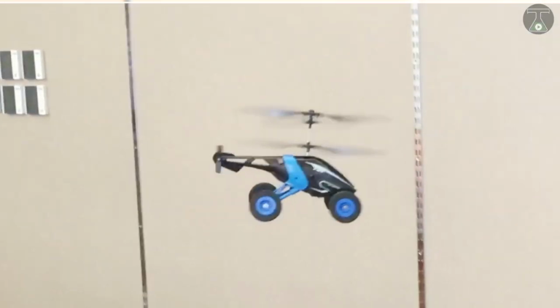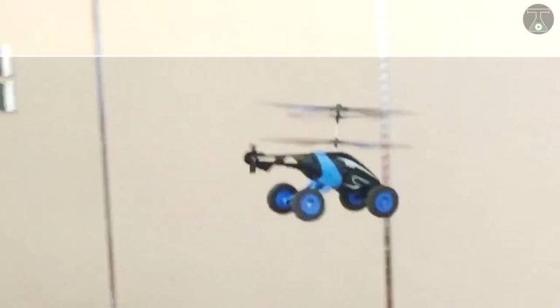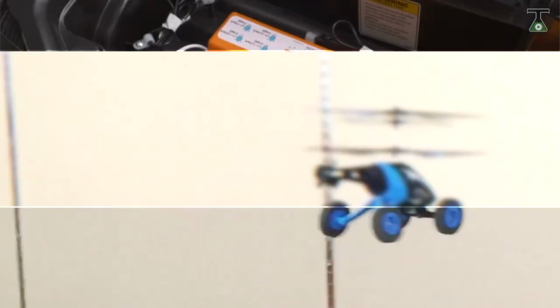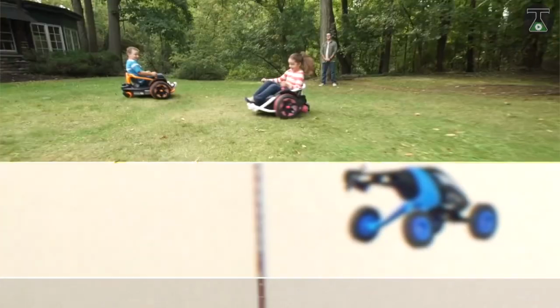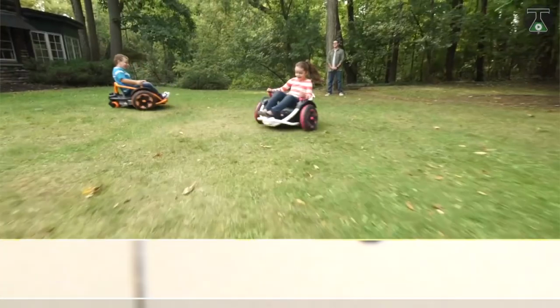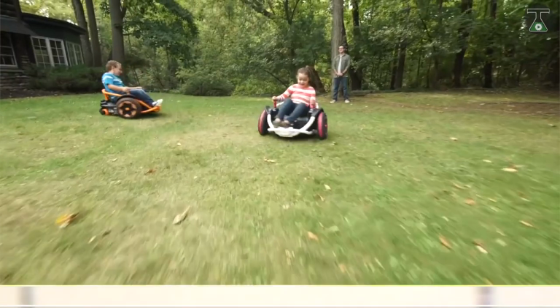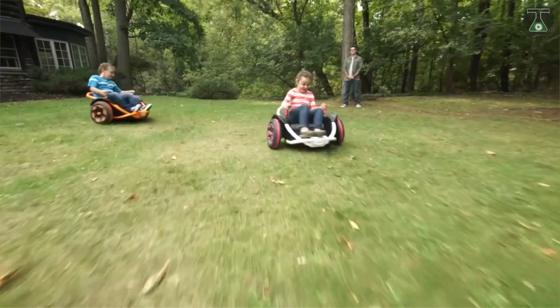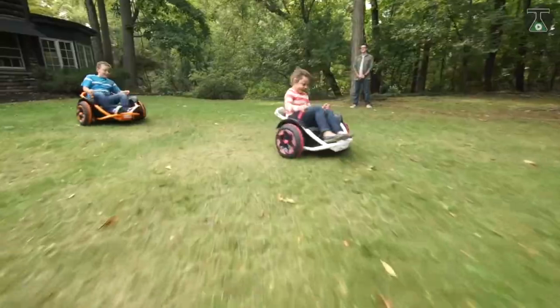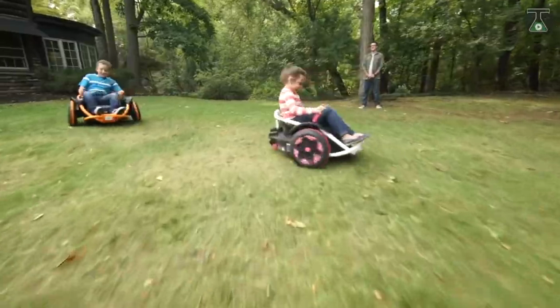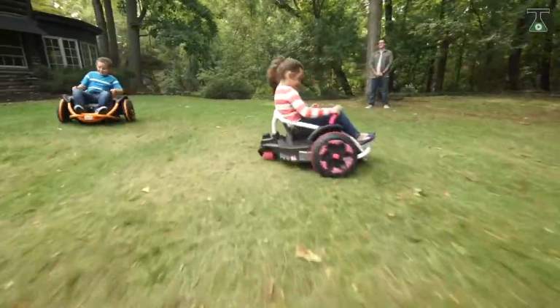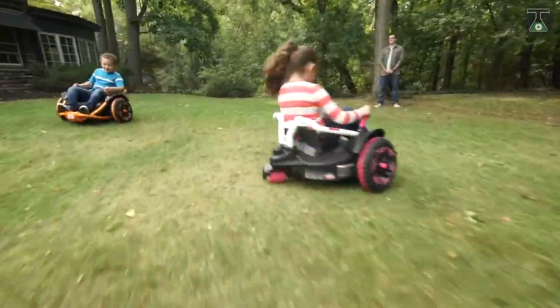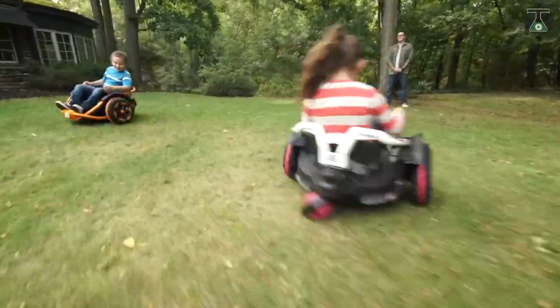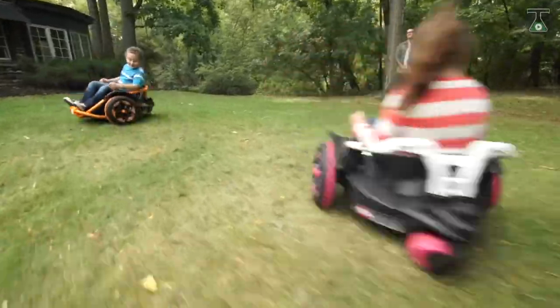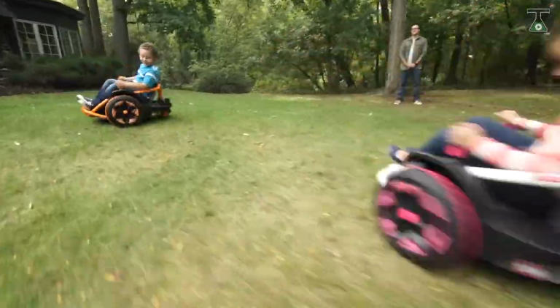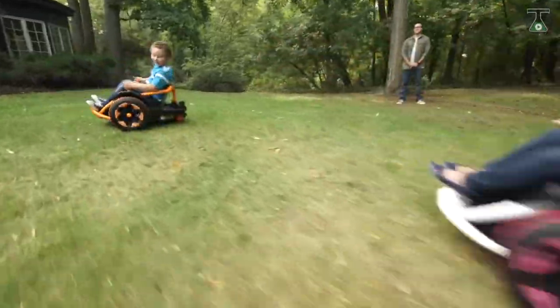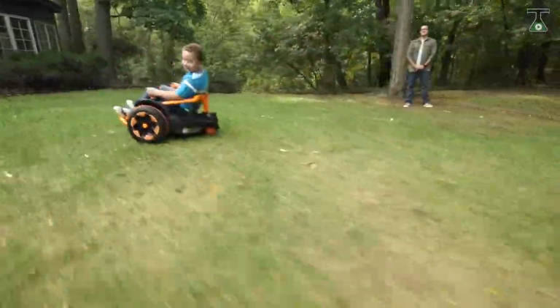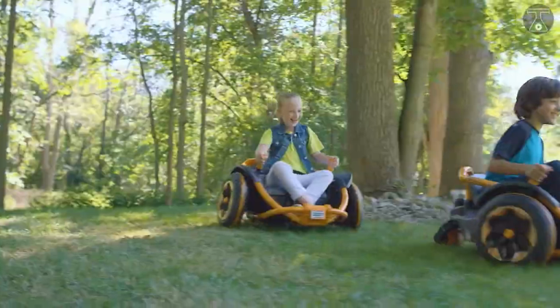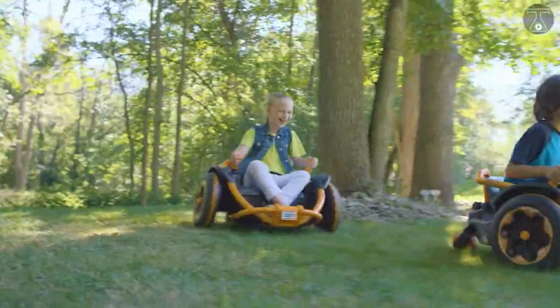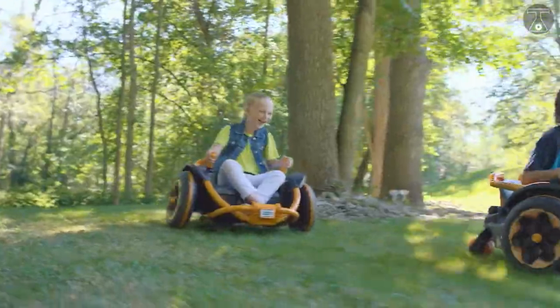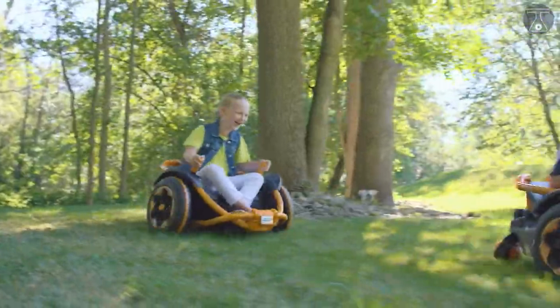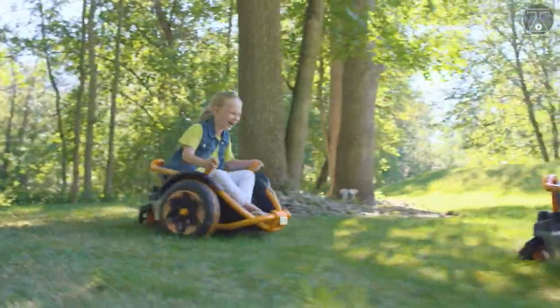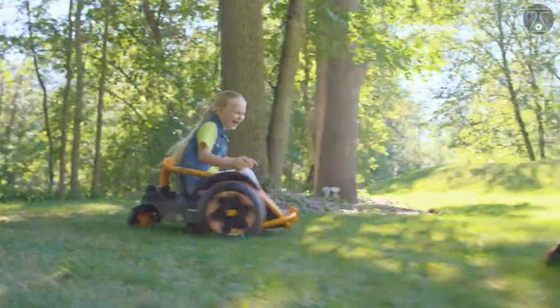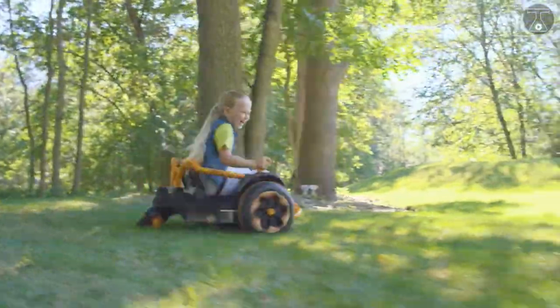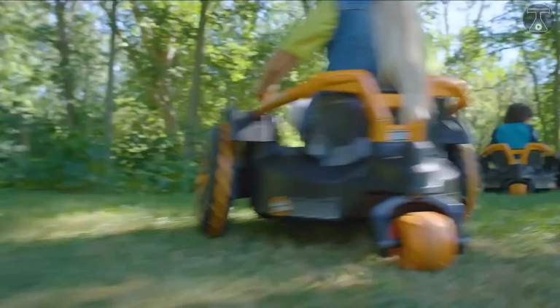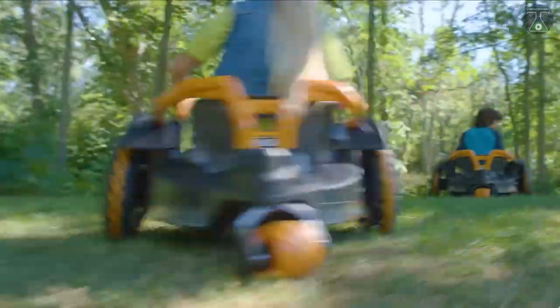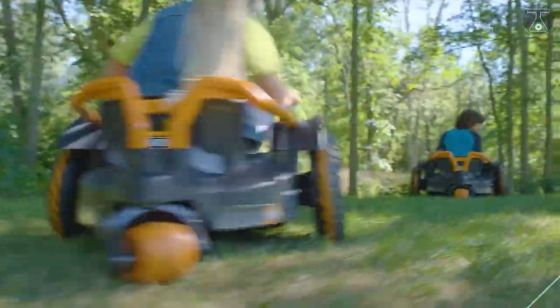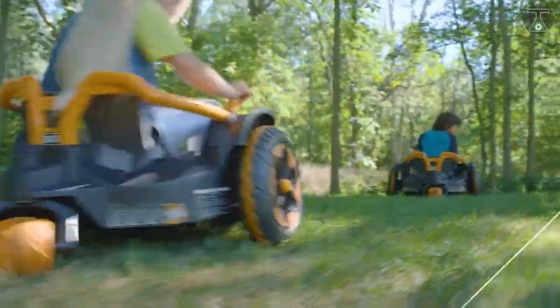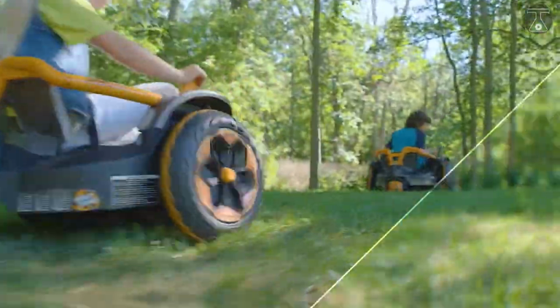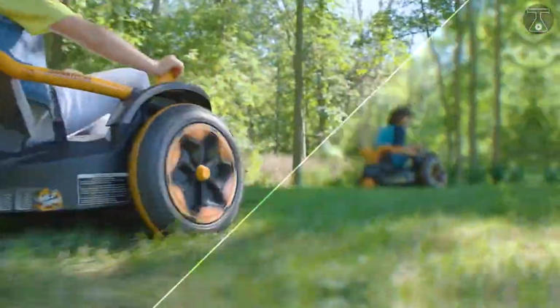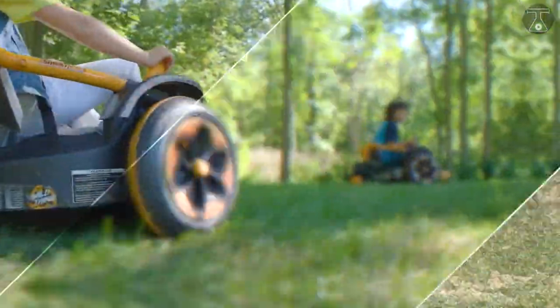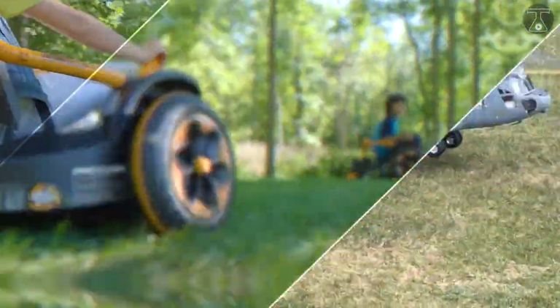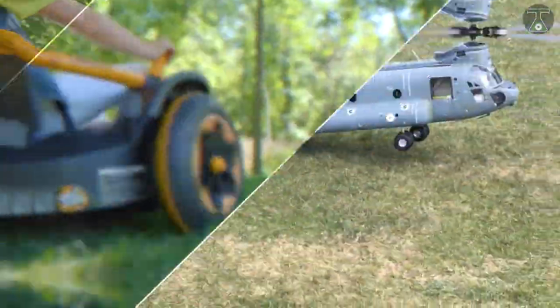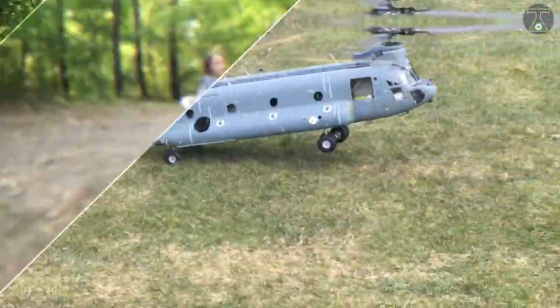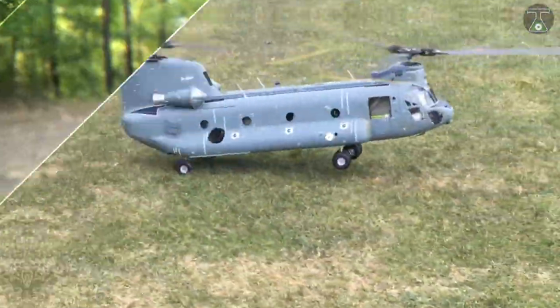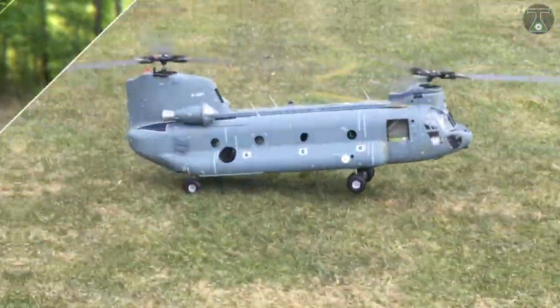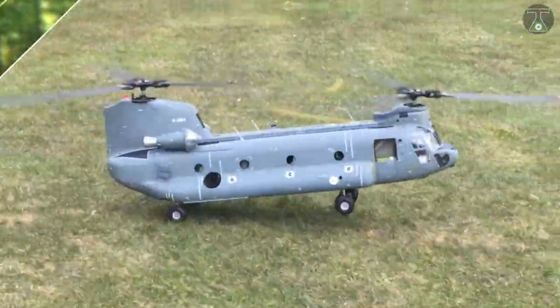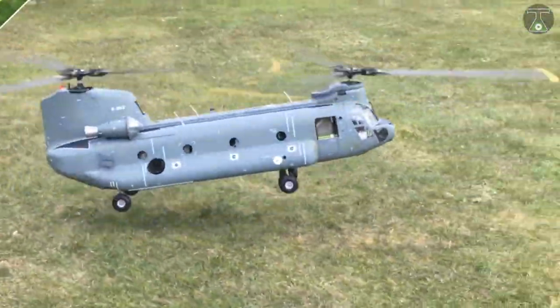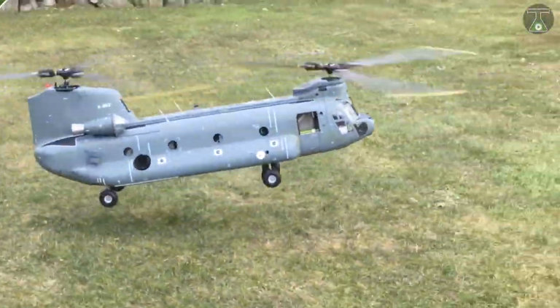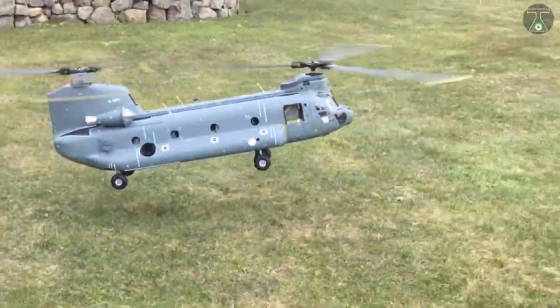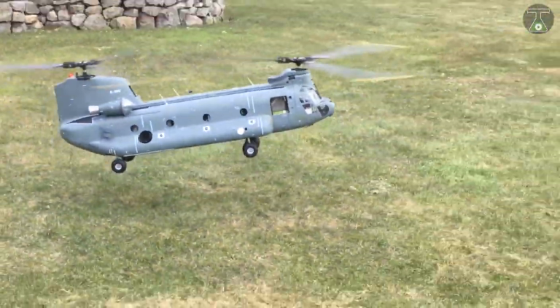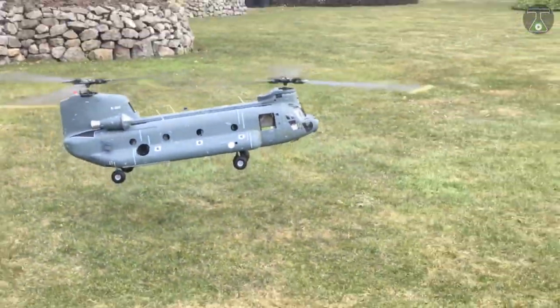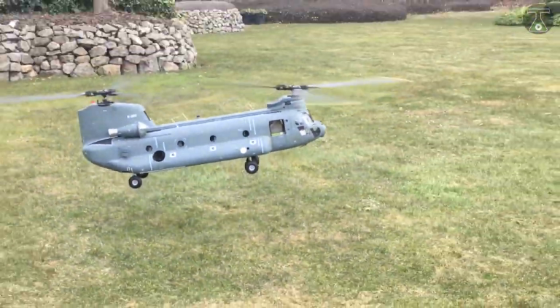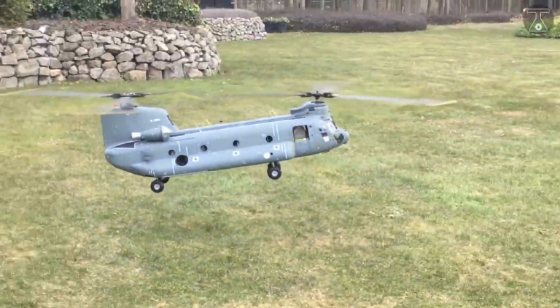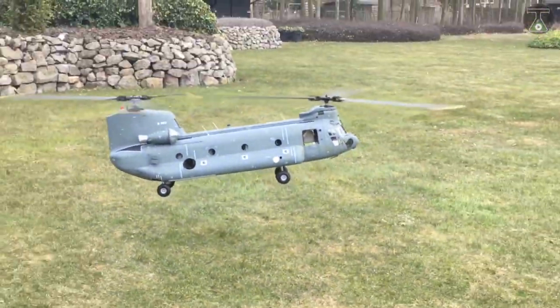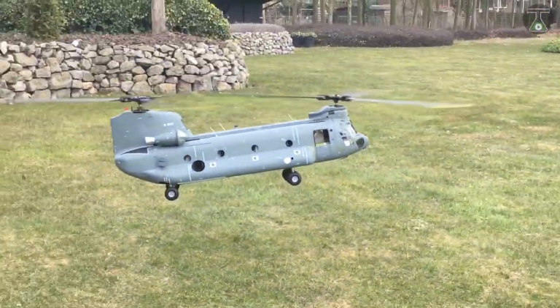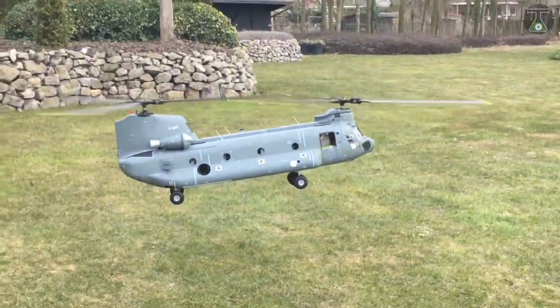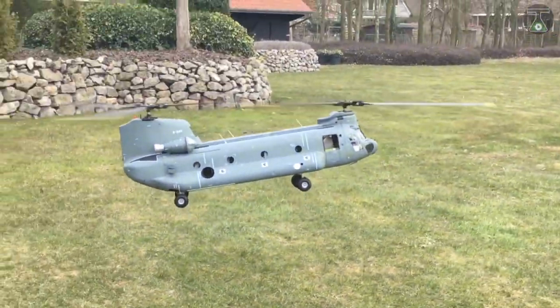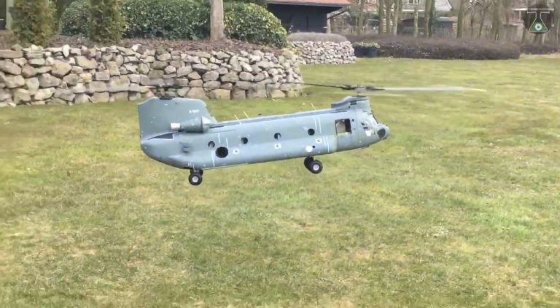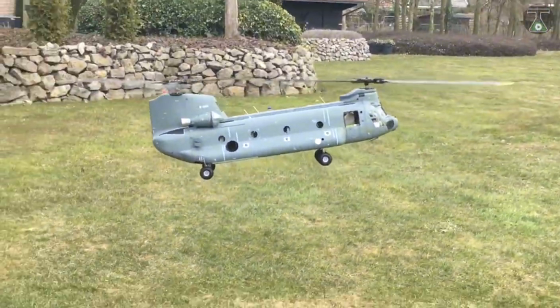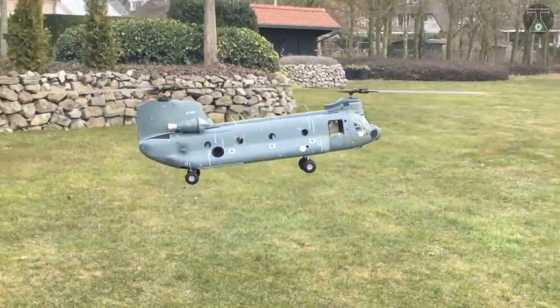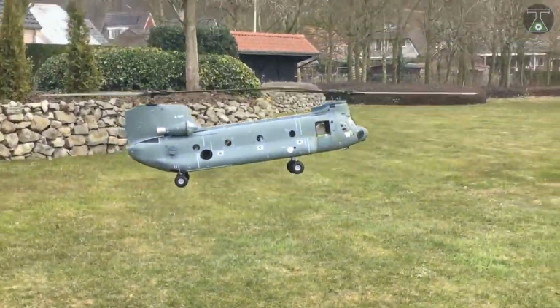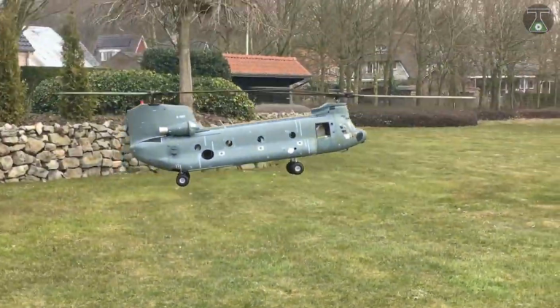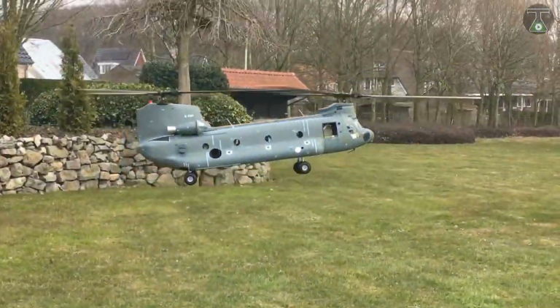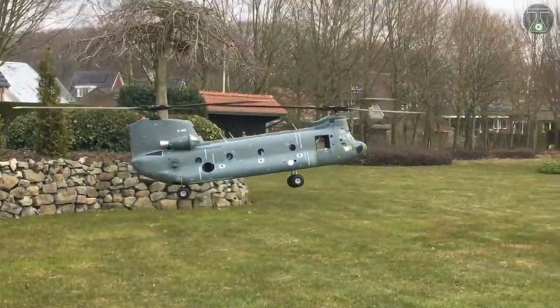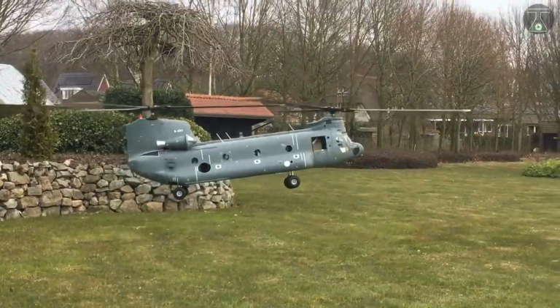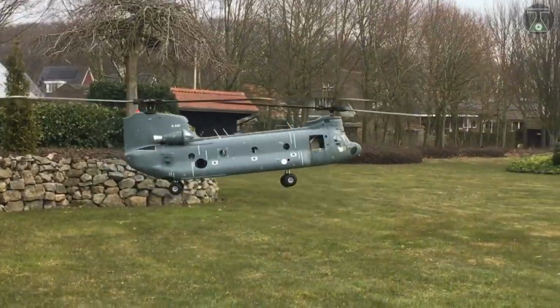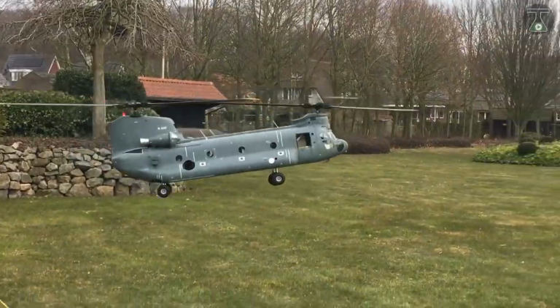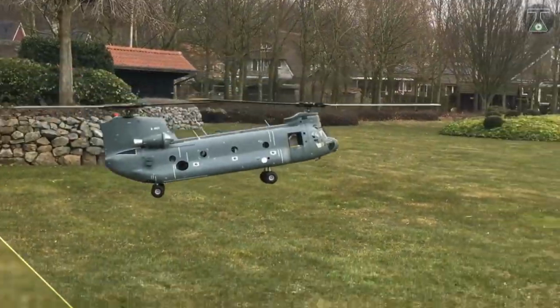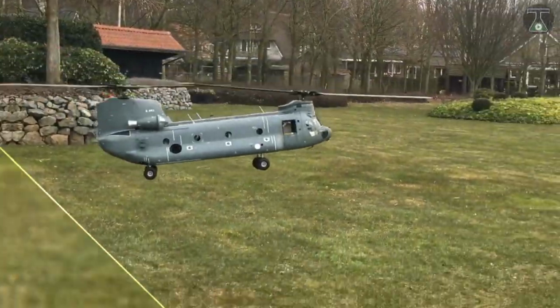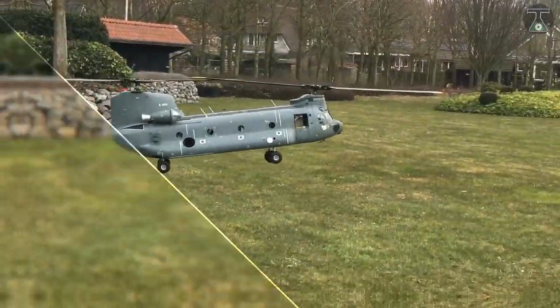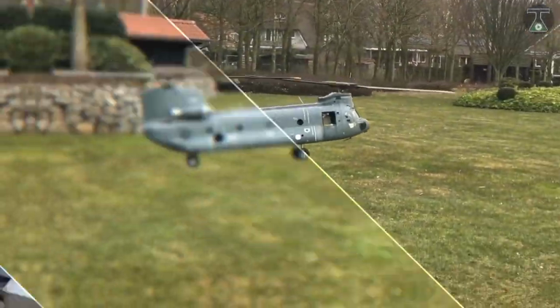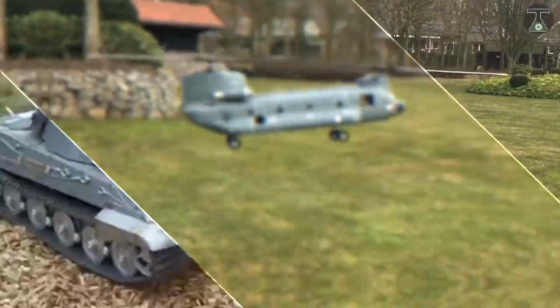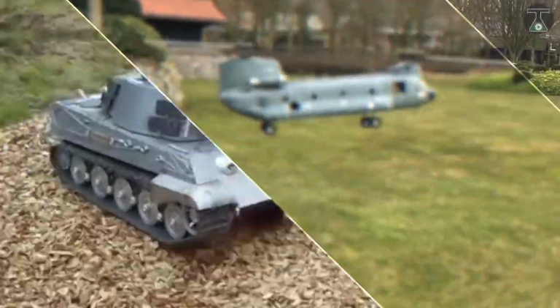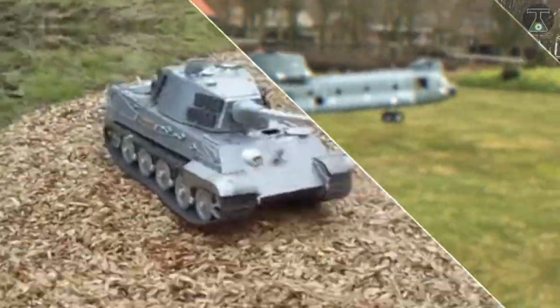So get yourself comfortable and enjoy the ride. In the end, you can let us know which of these toys you want to take for yourself.